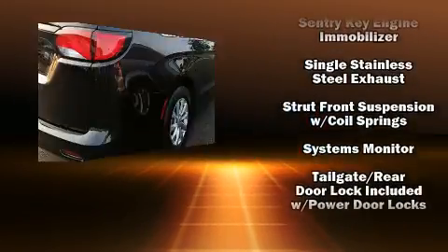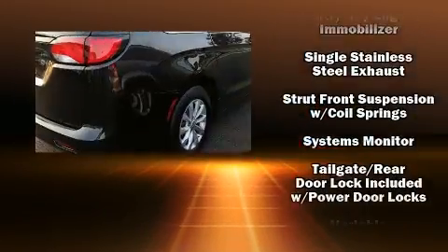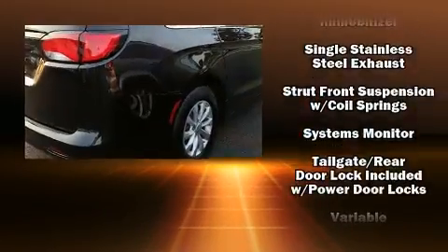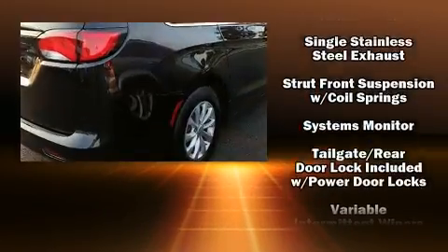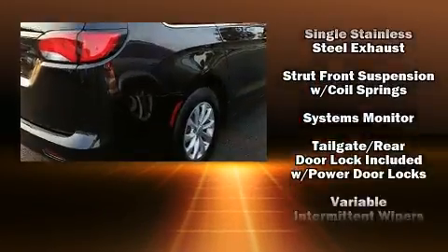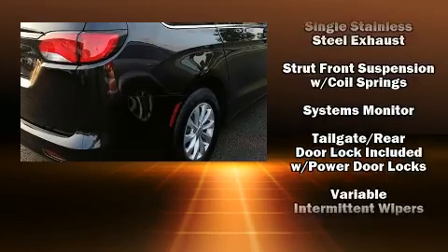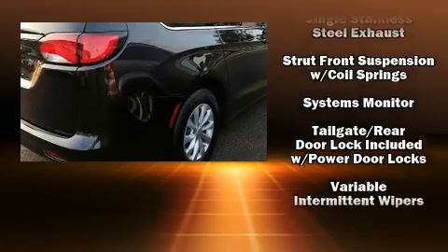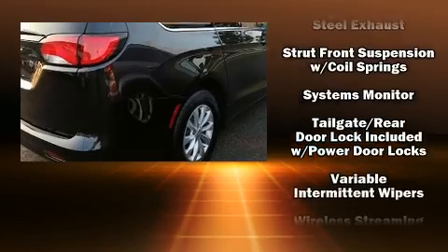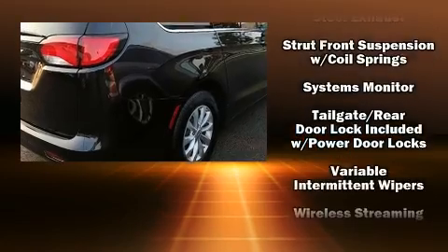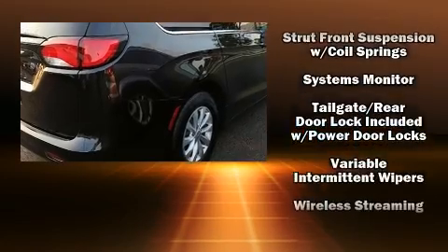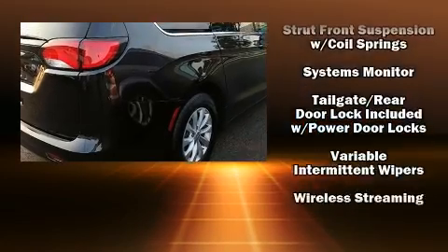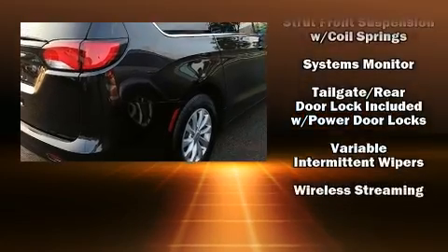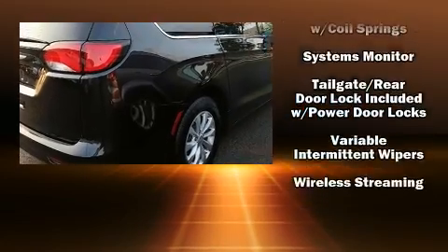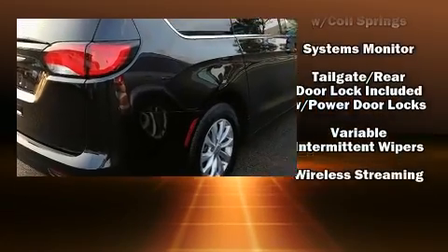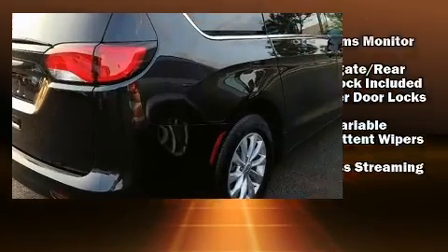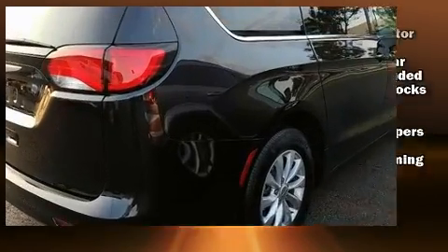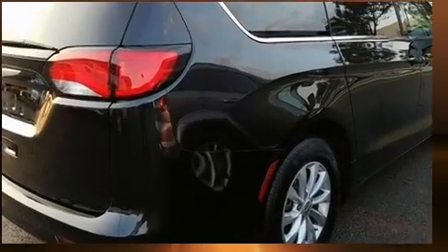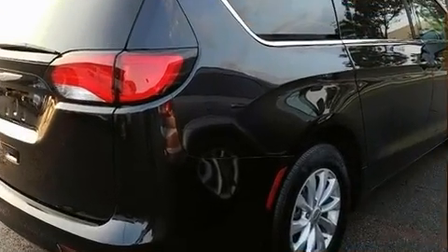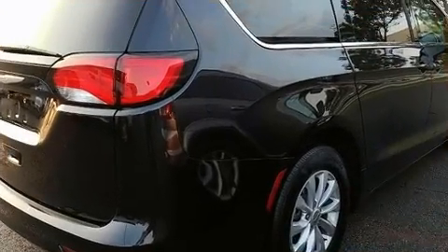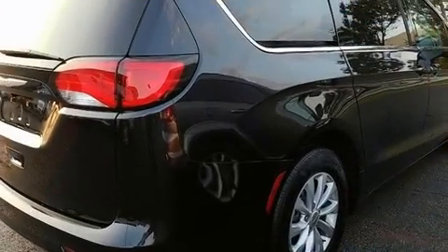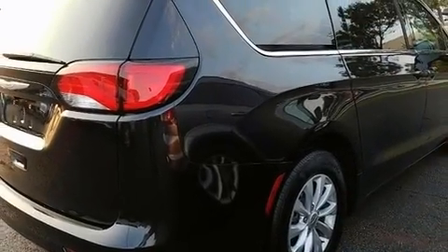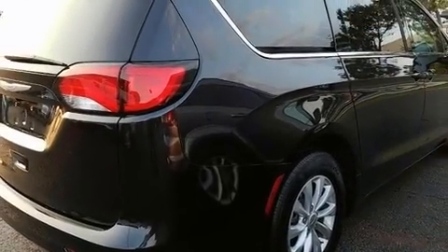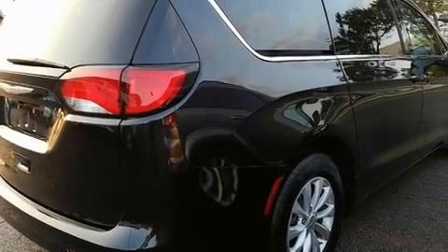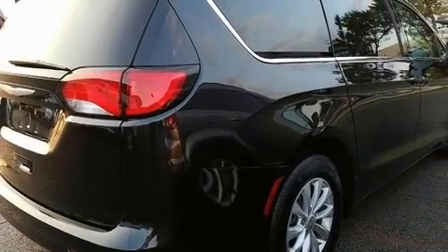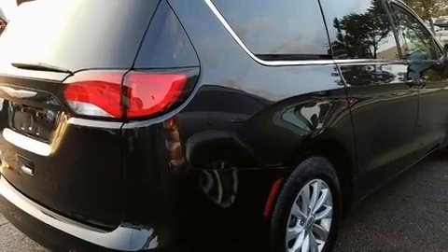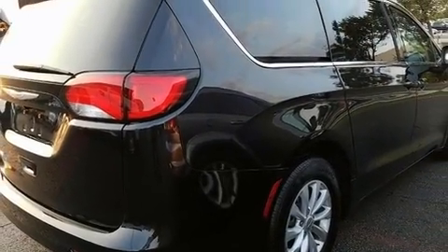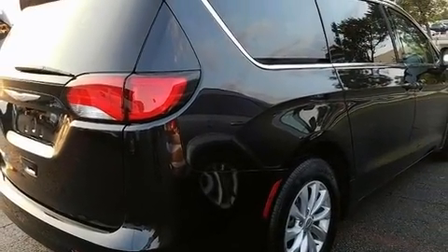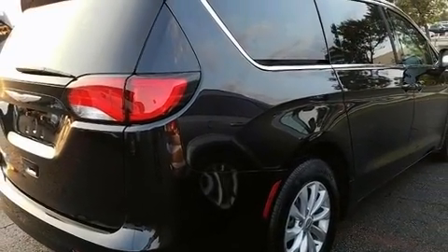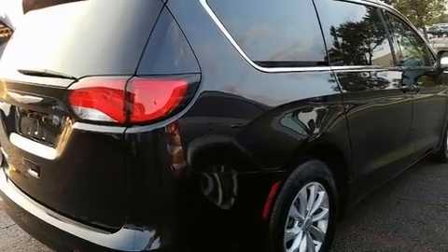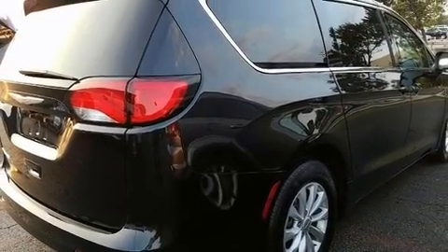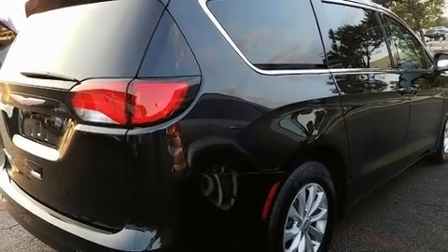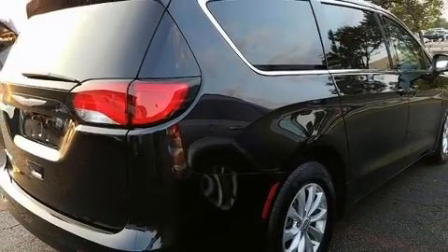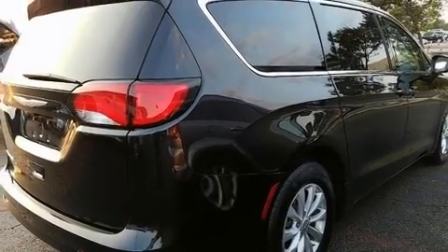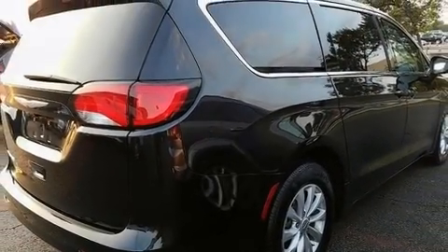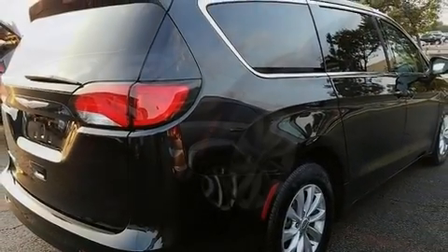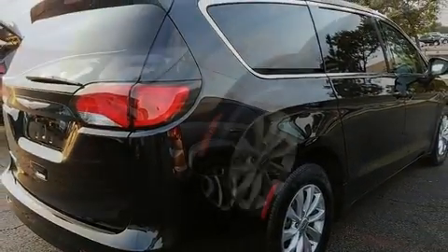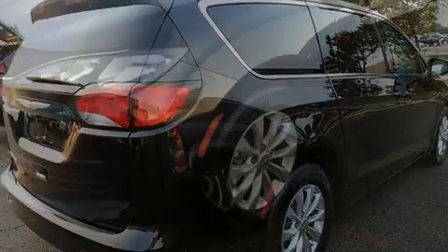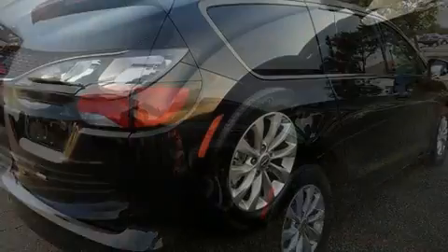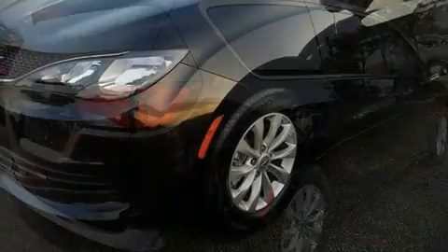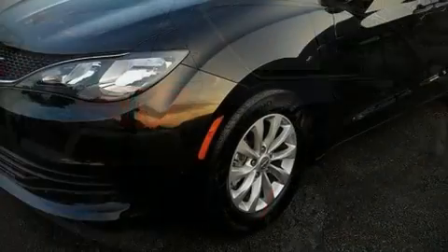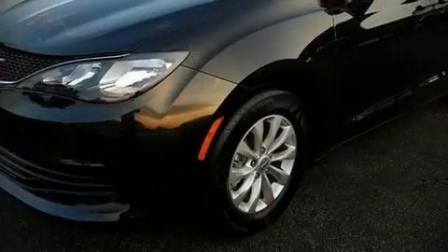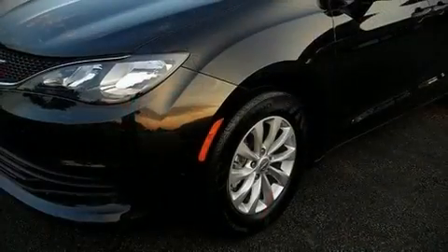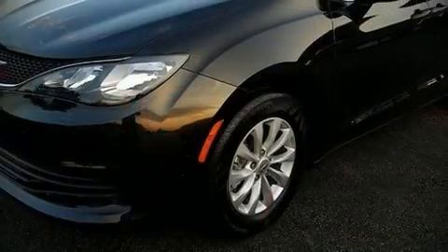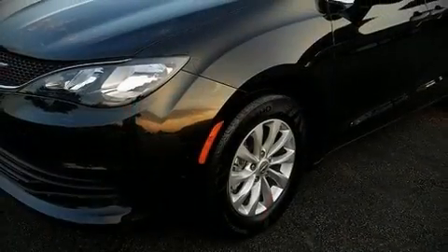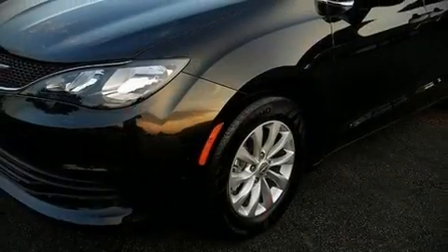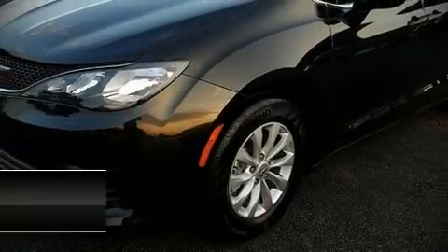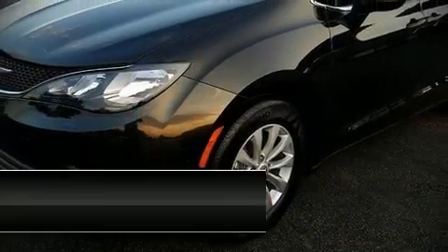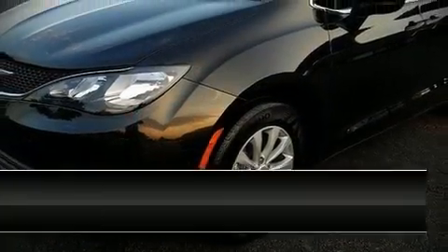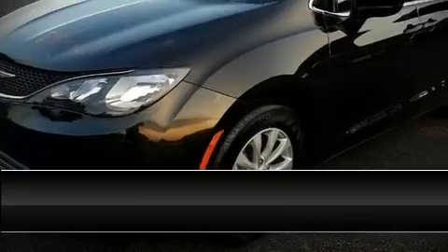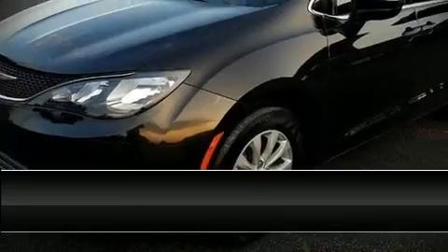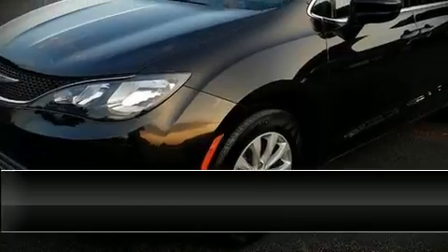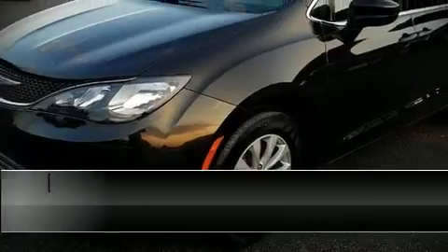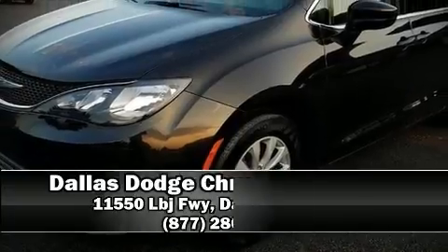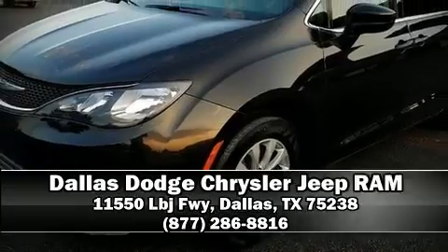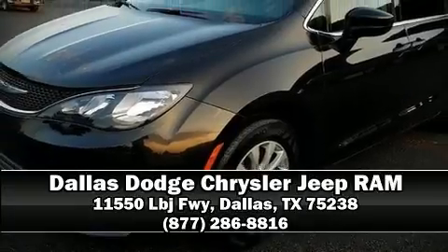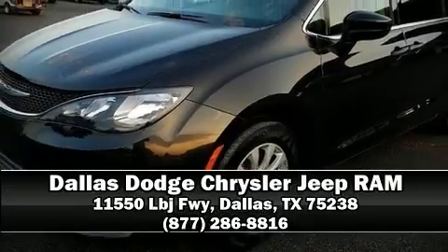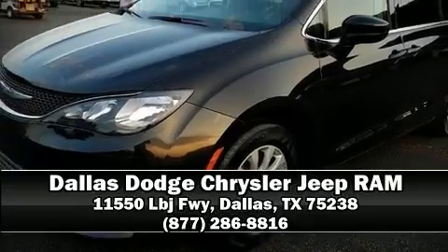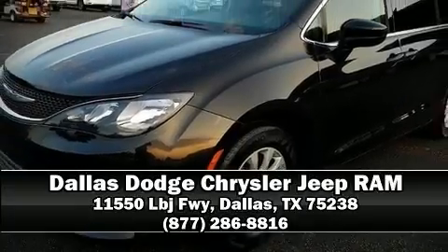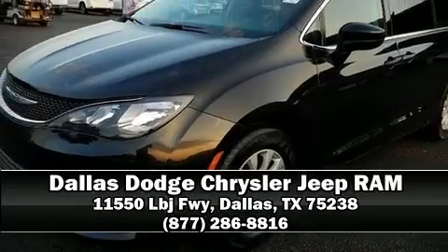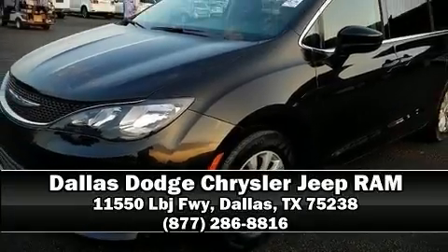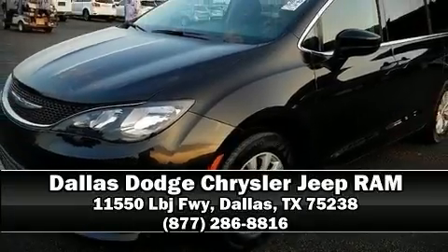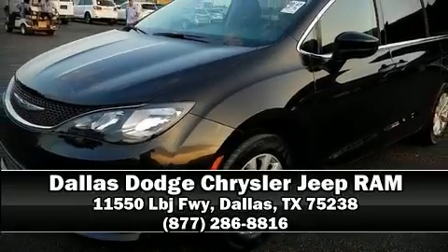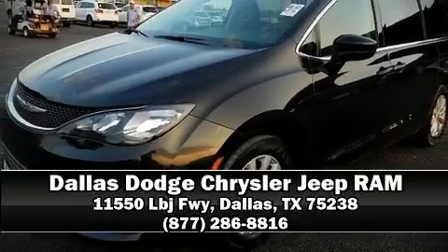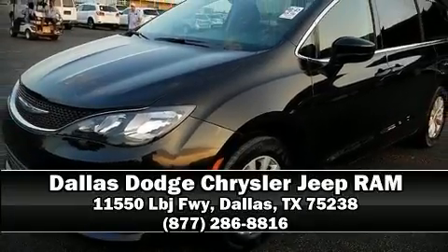Chrysler also prioritized safety and security by including head curtain airbags, front side-impact airbags, traction control, brake assist, ignition disabling, and four-wheel disc brakes with ABS. Stop by our dealership or give us a call for more information.